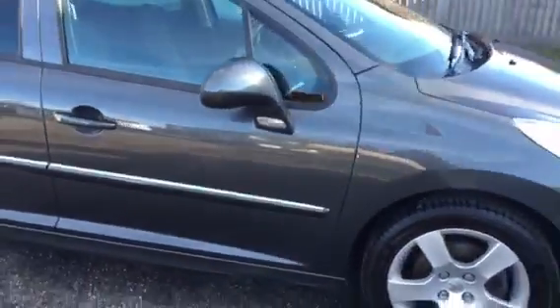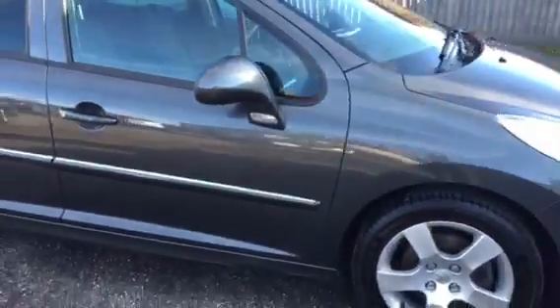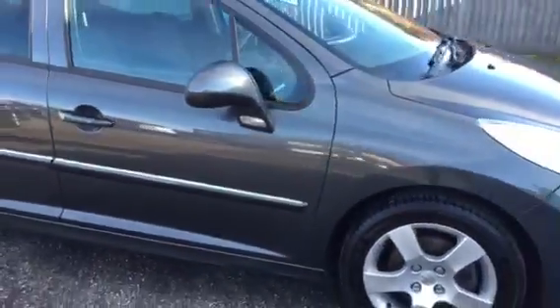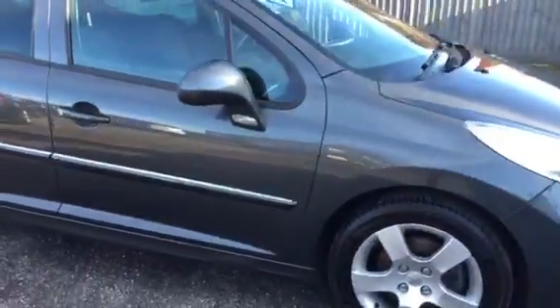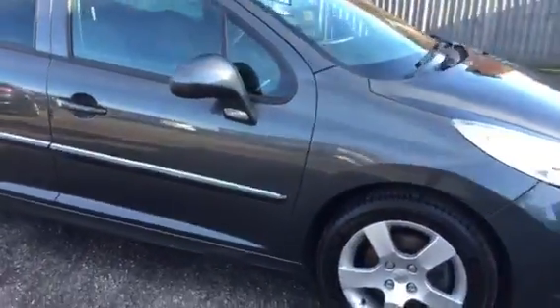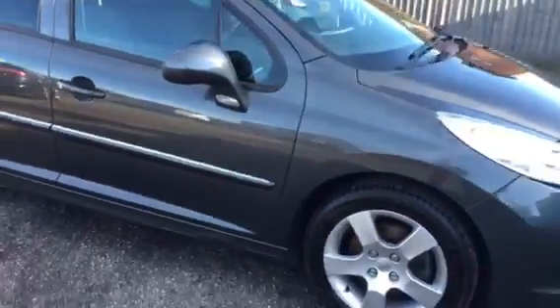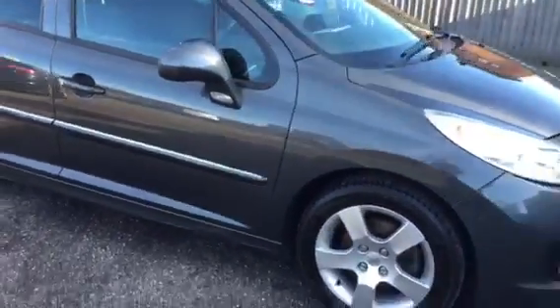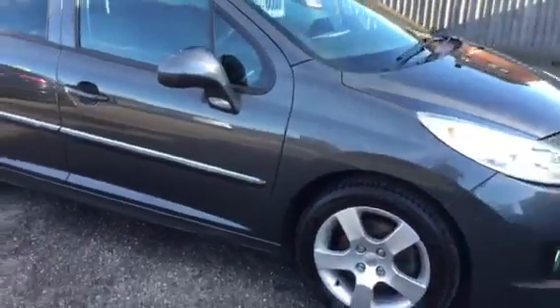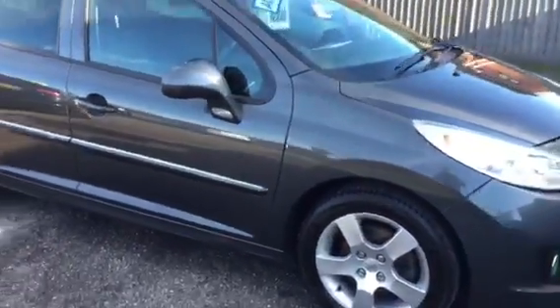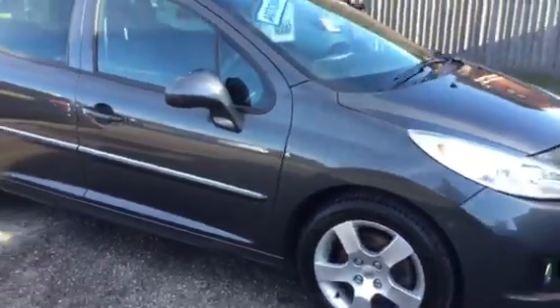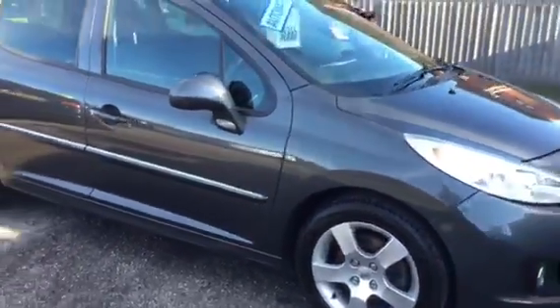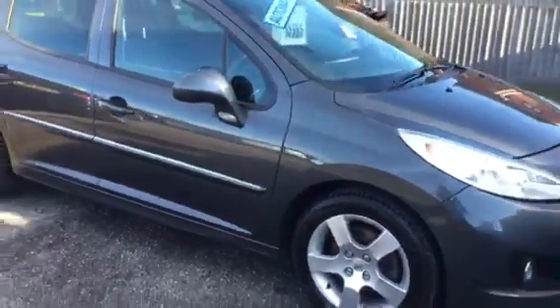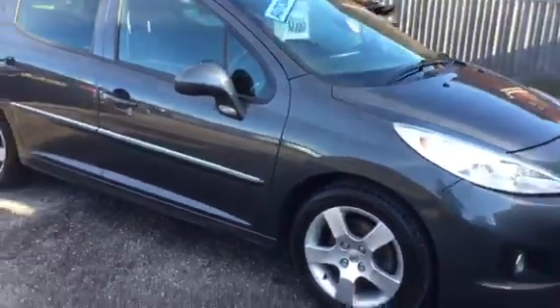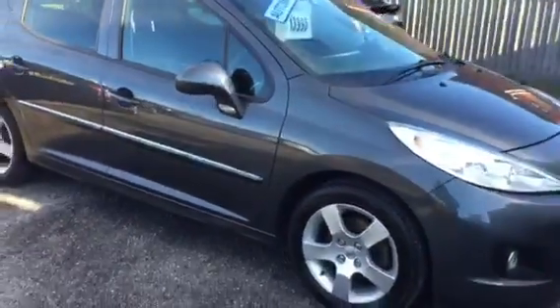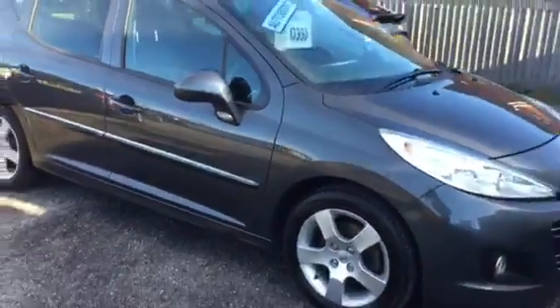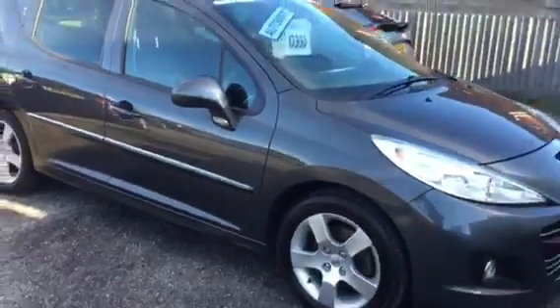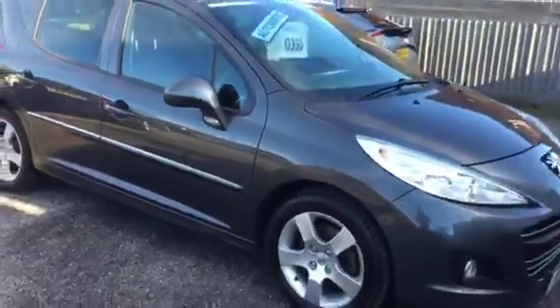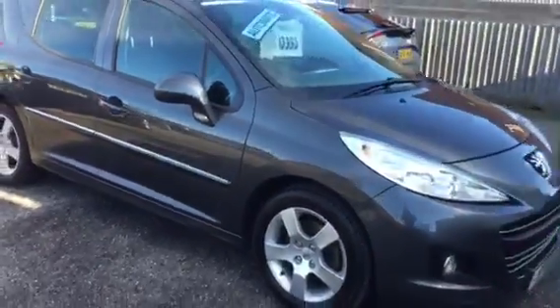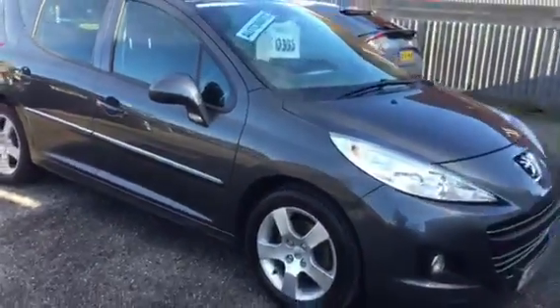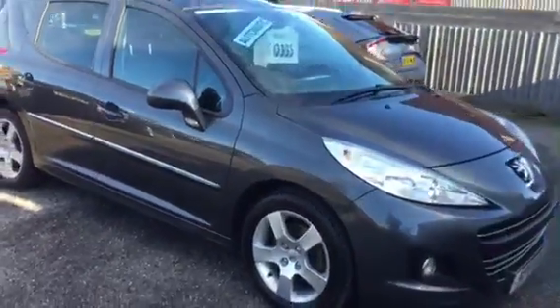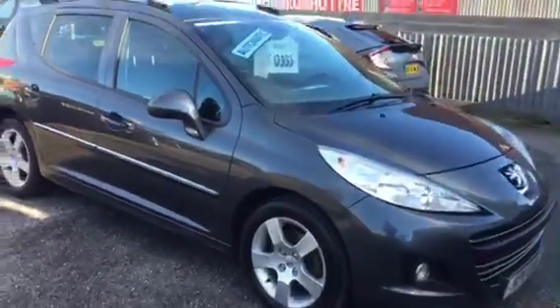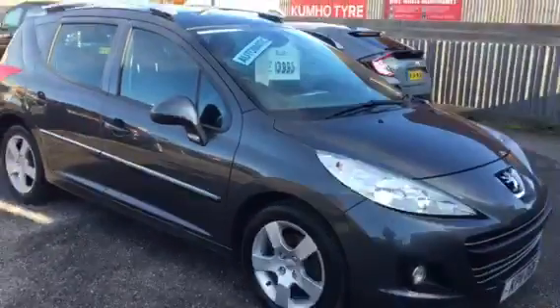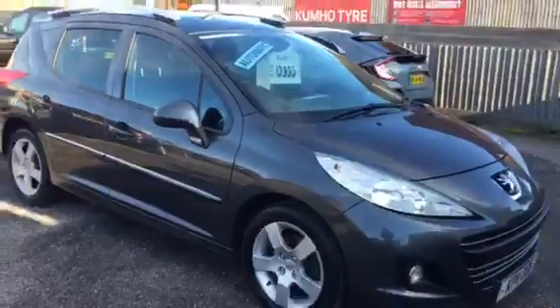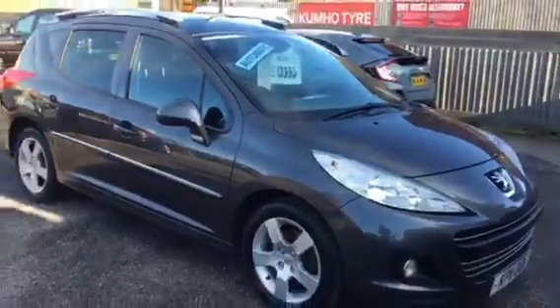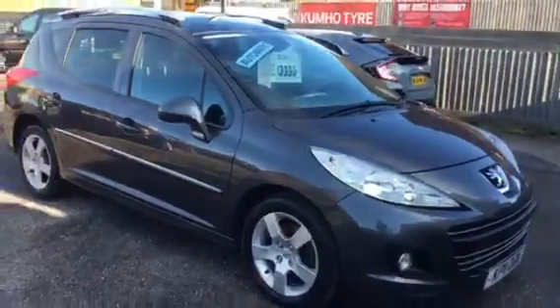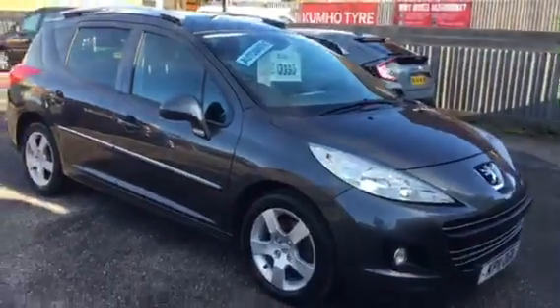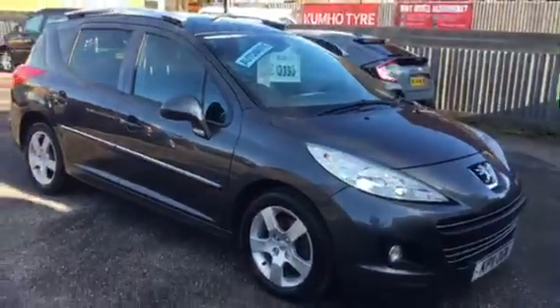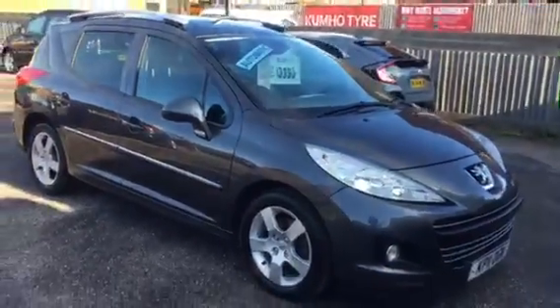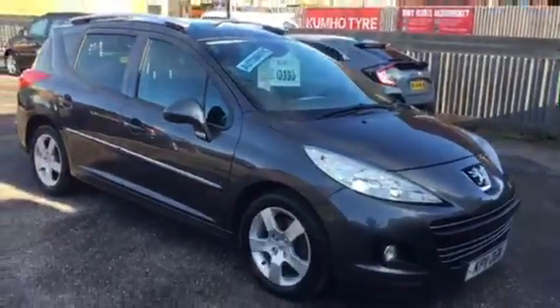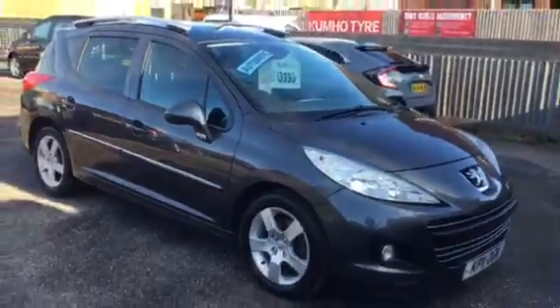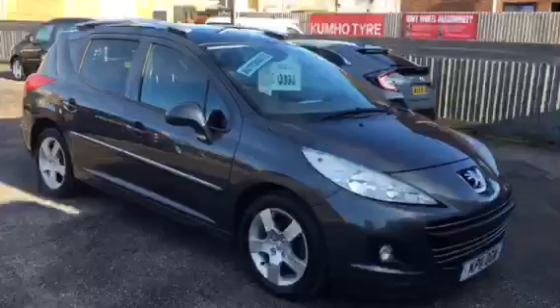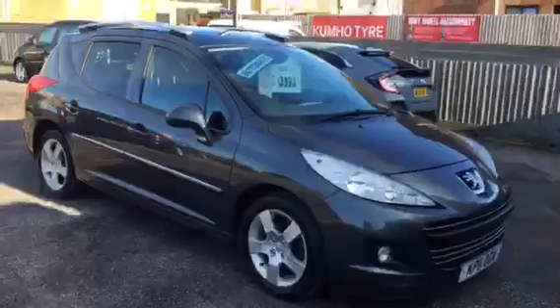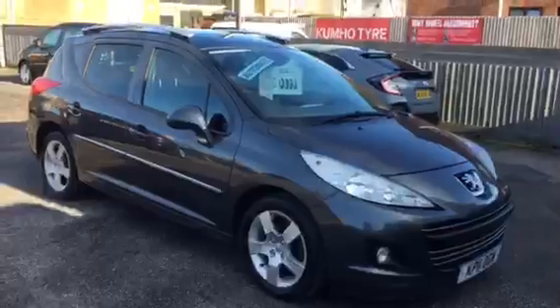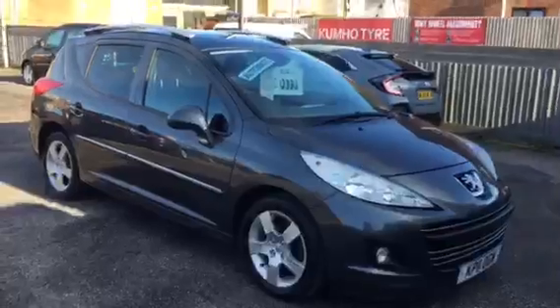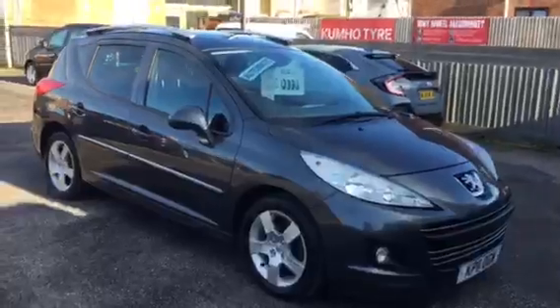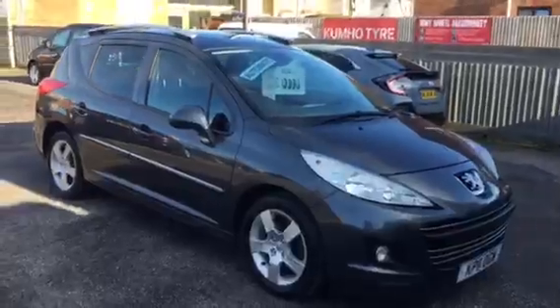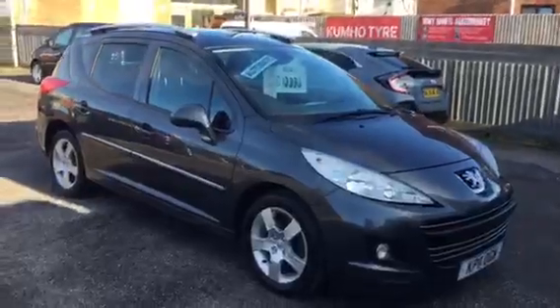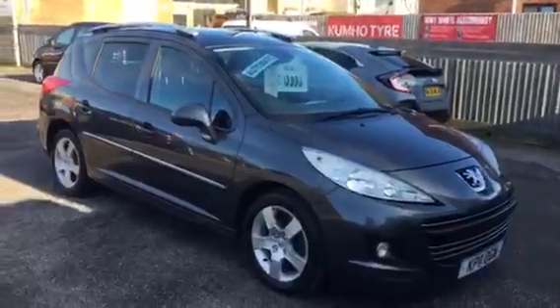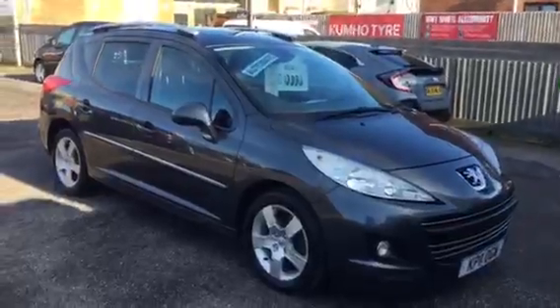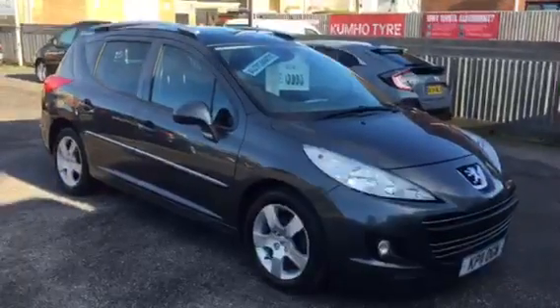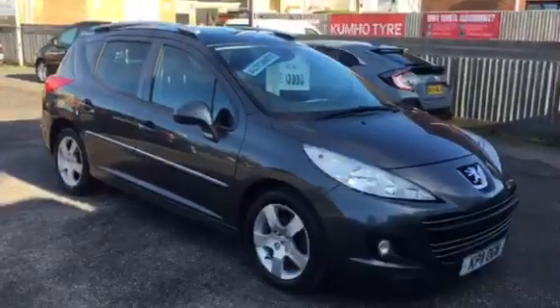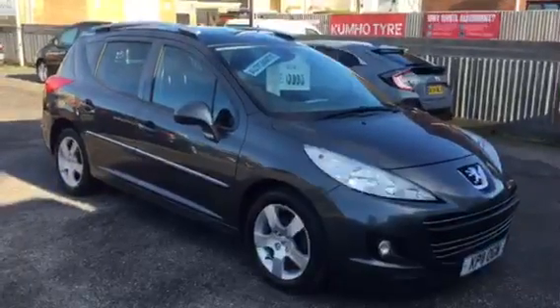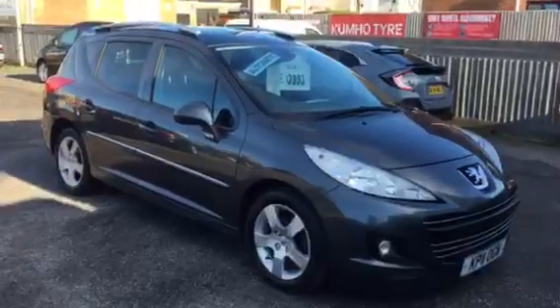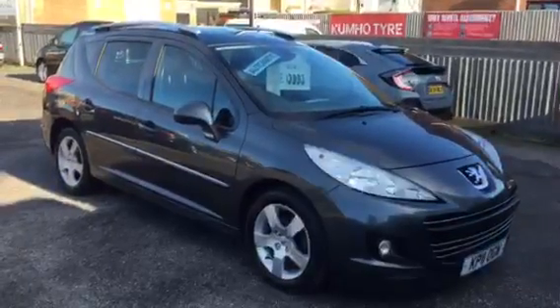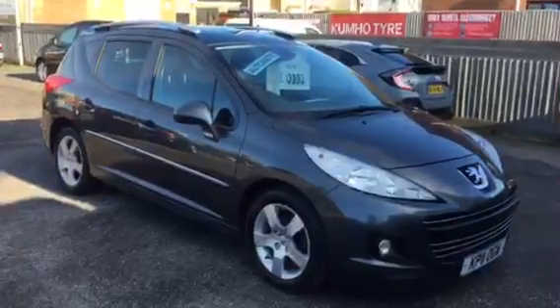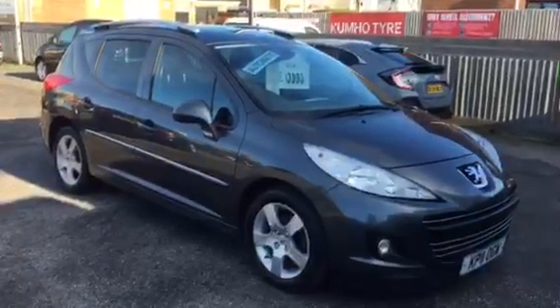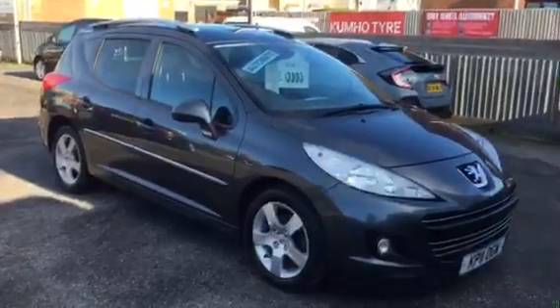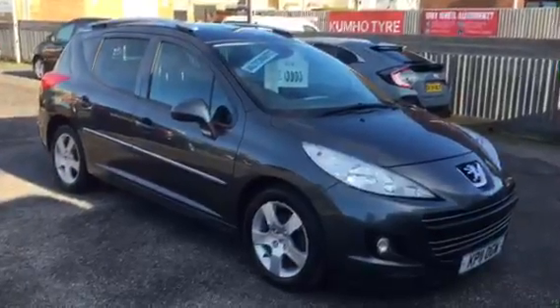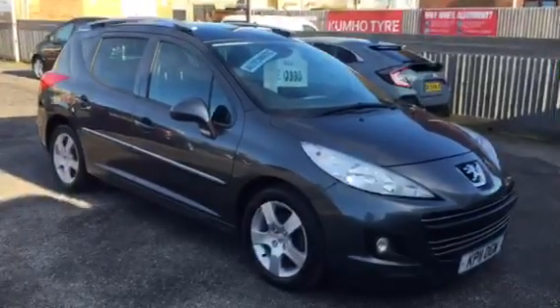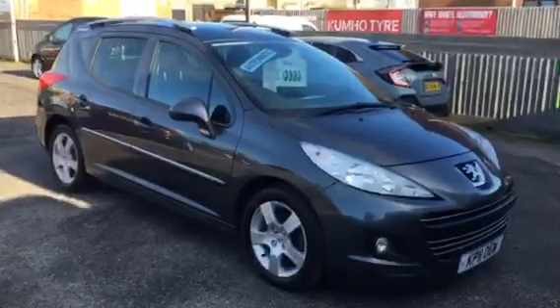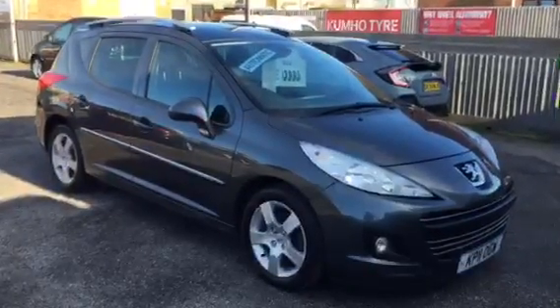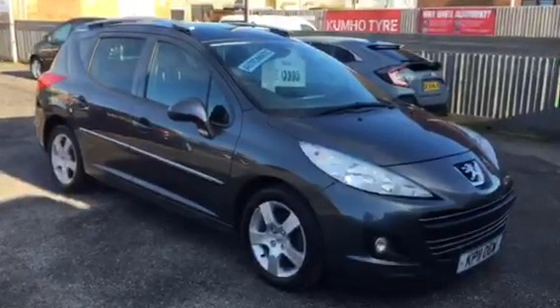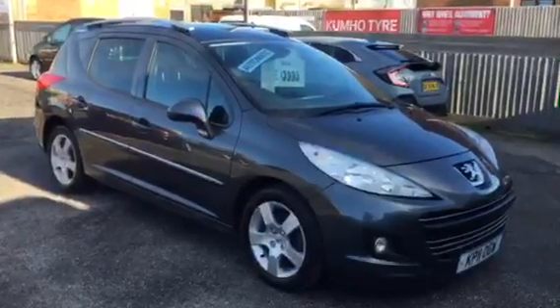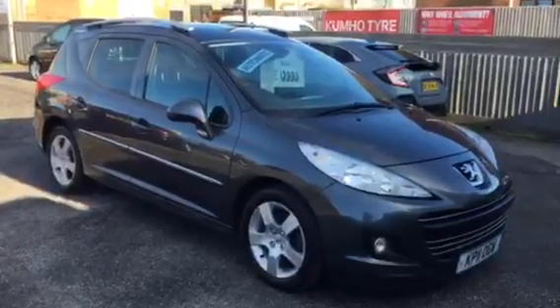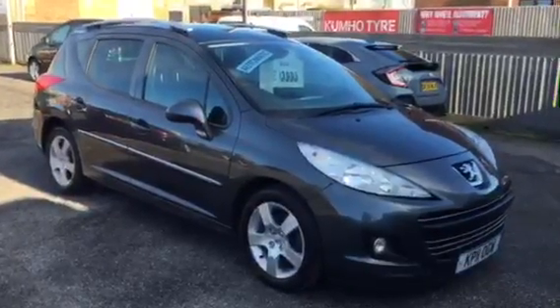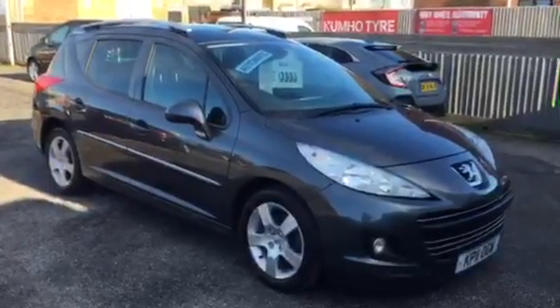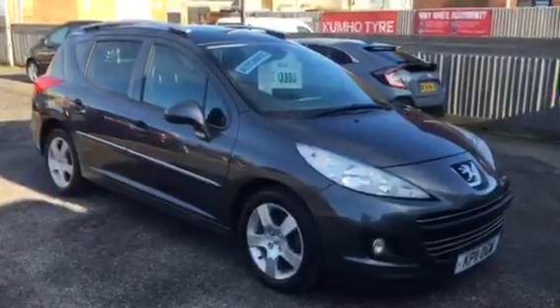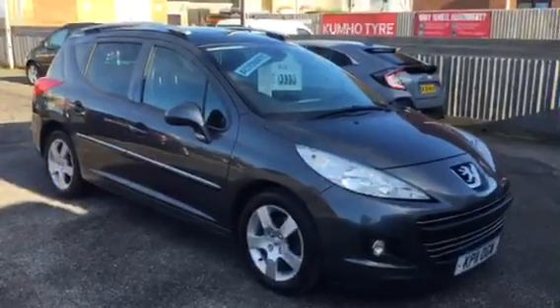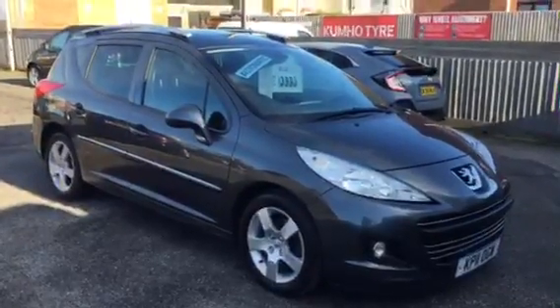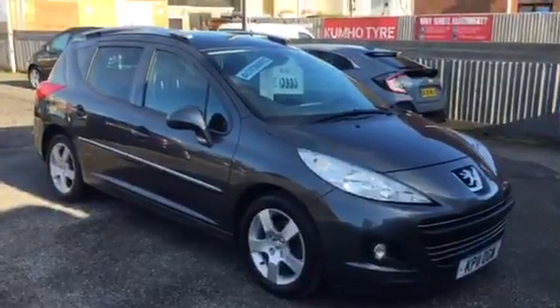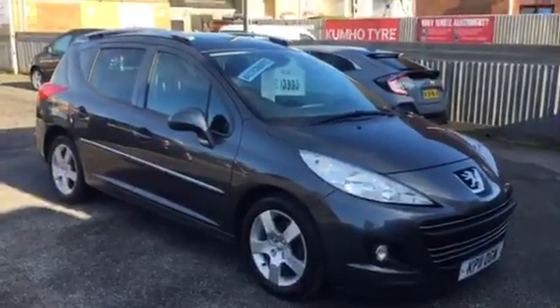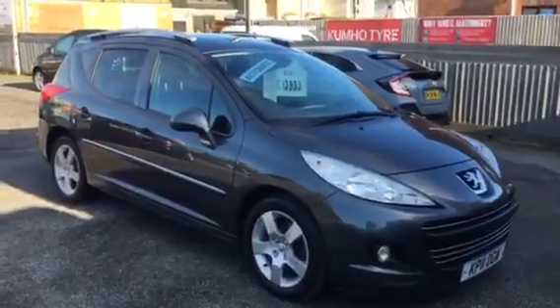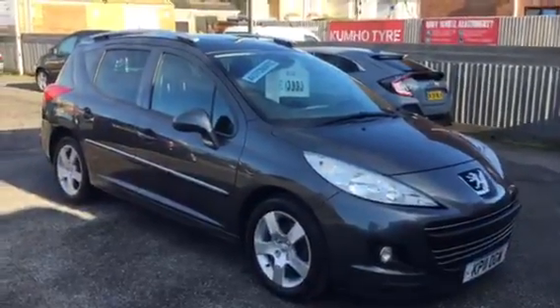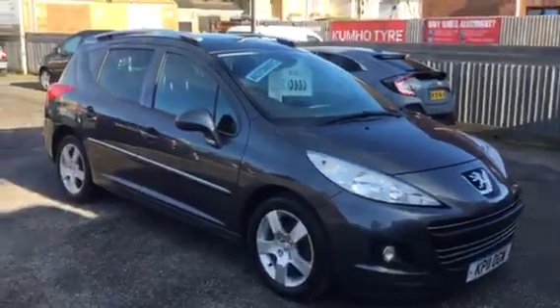A common view at Armour Motor Company, your local award winning garage. Thanks for watching.